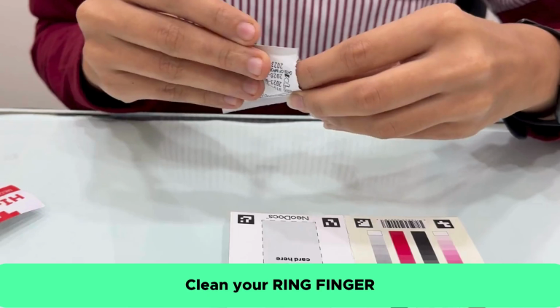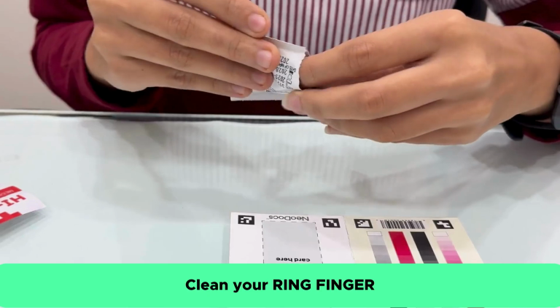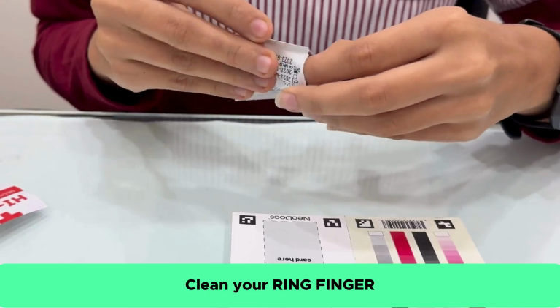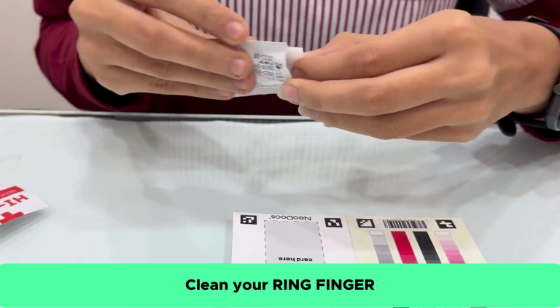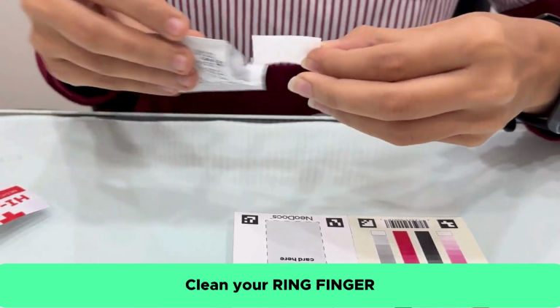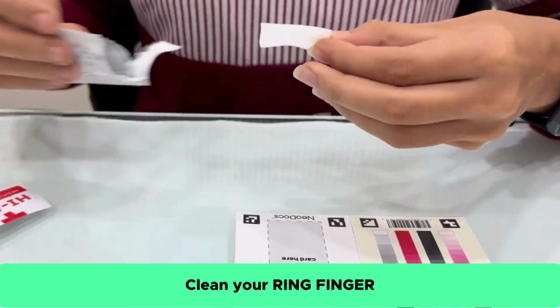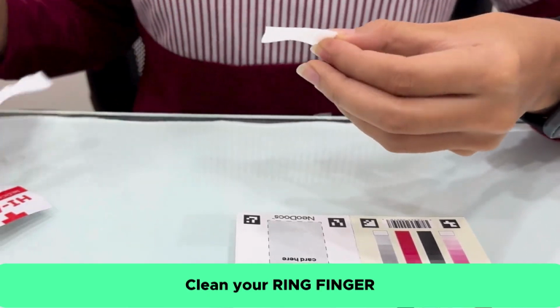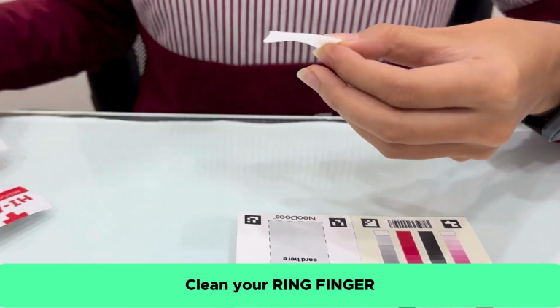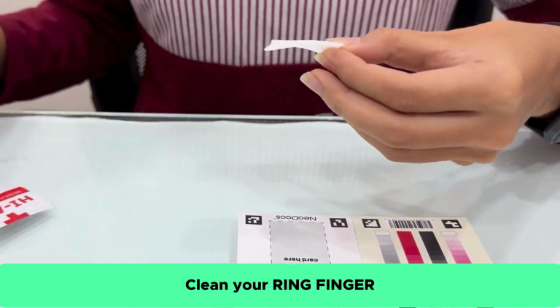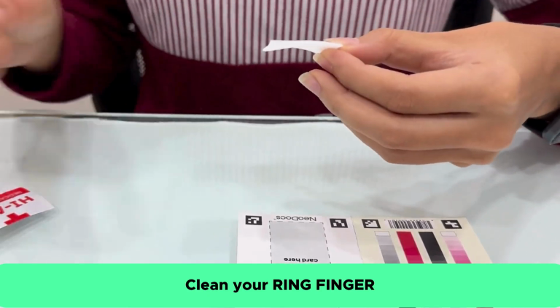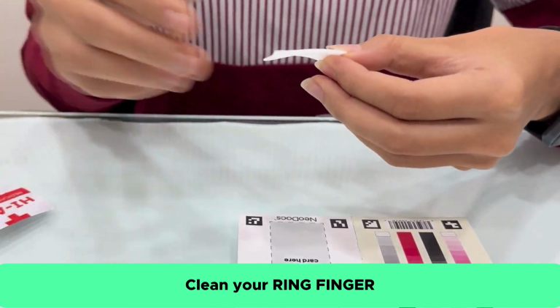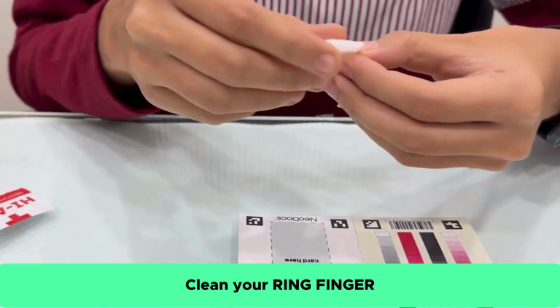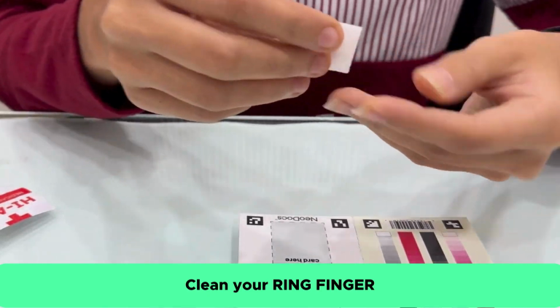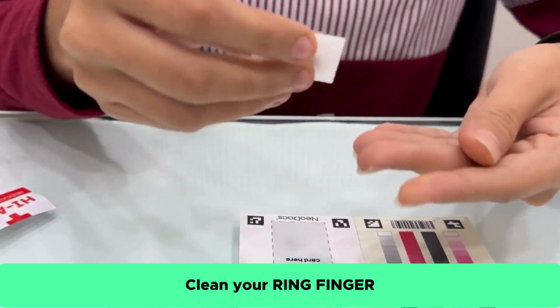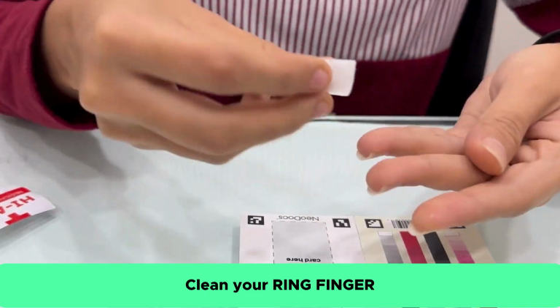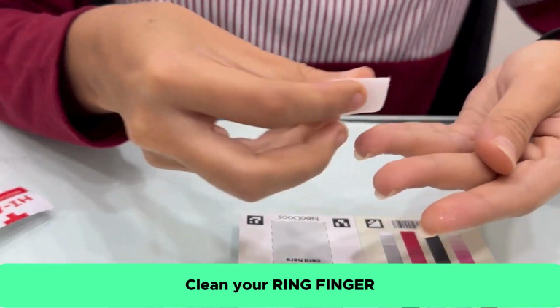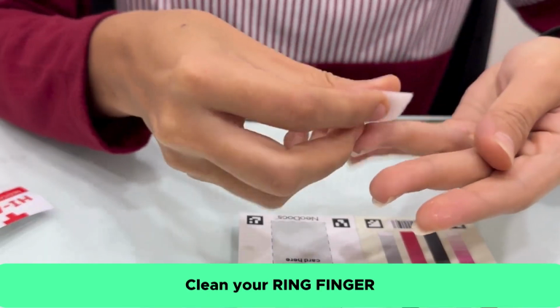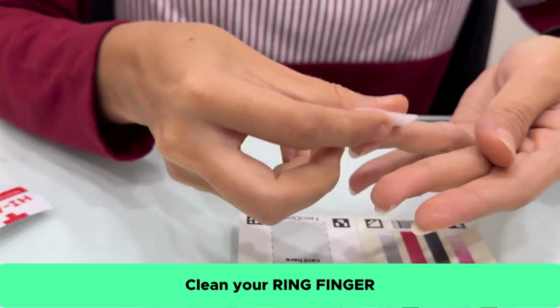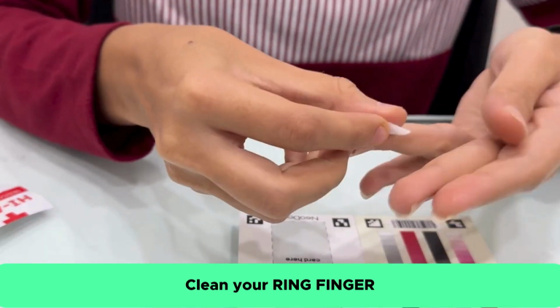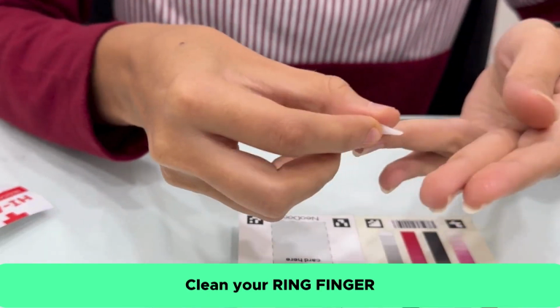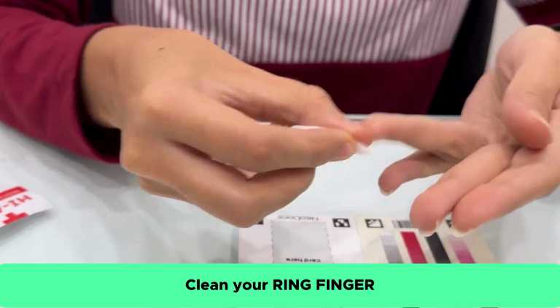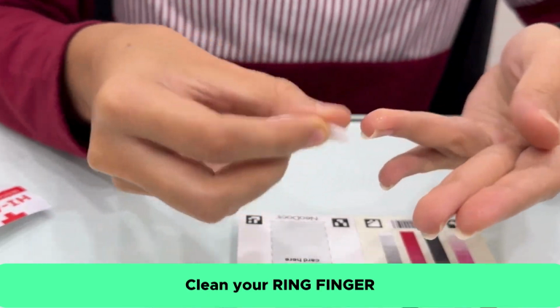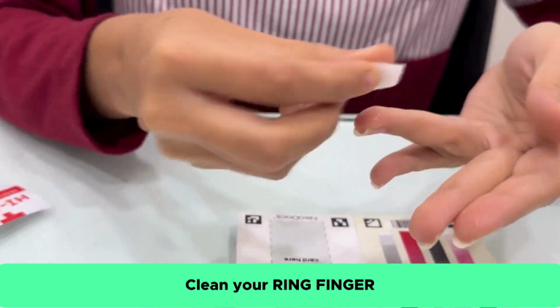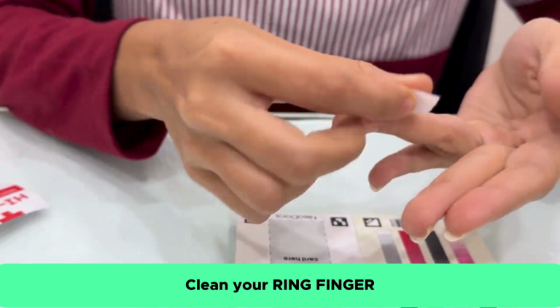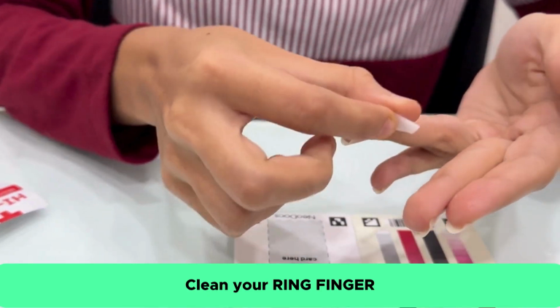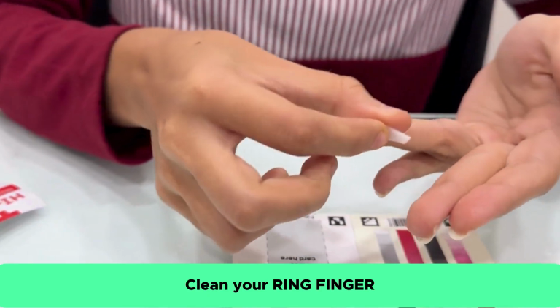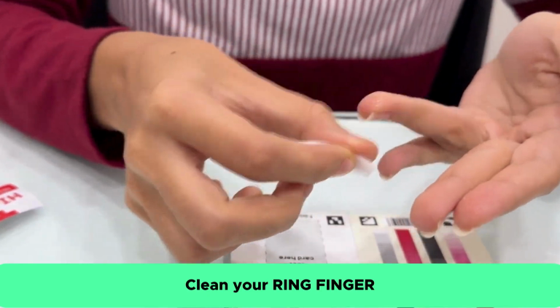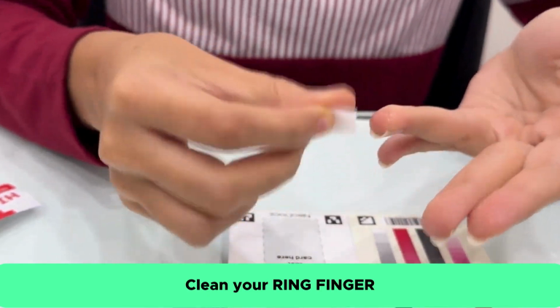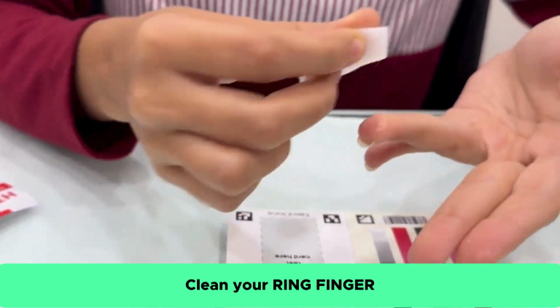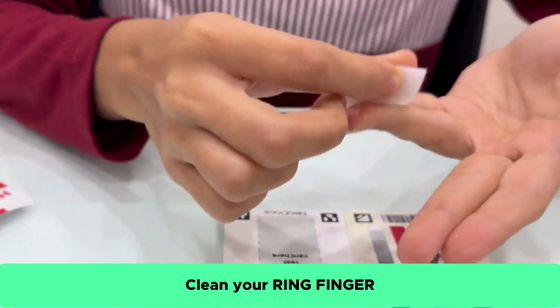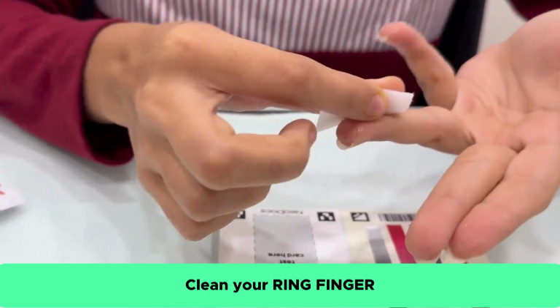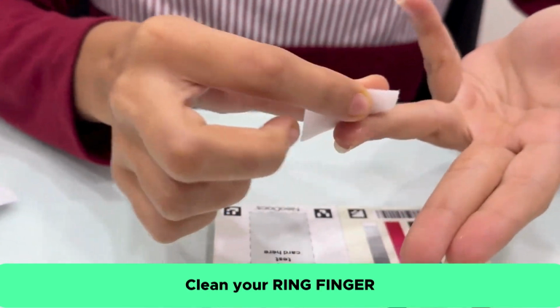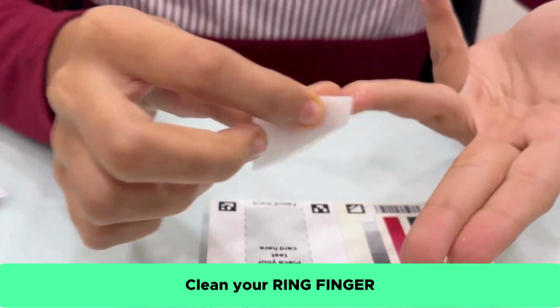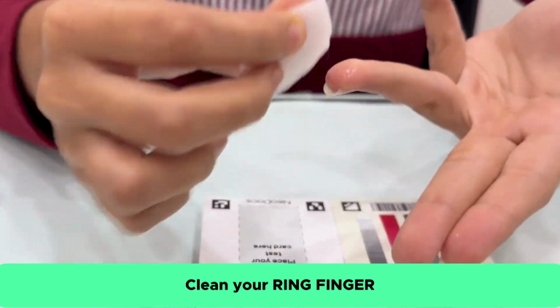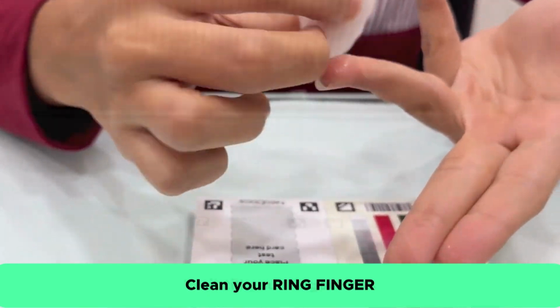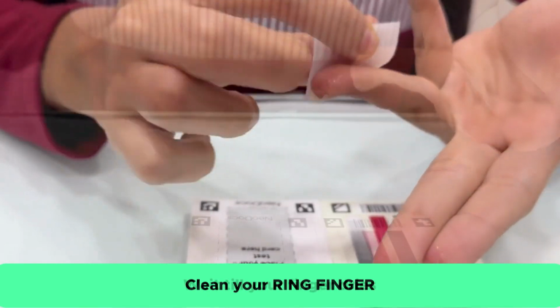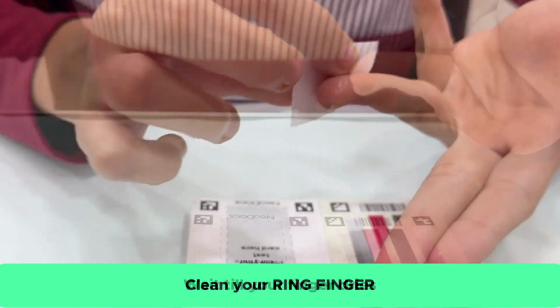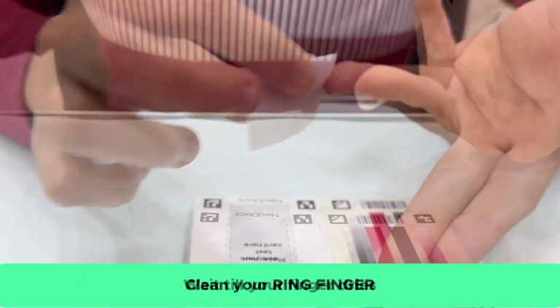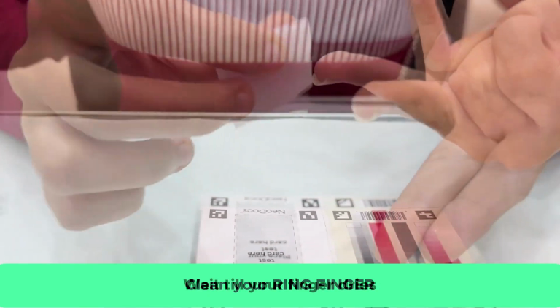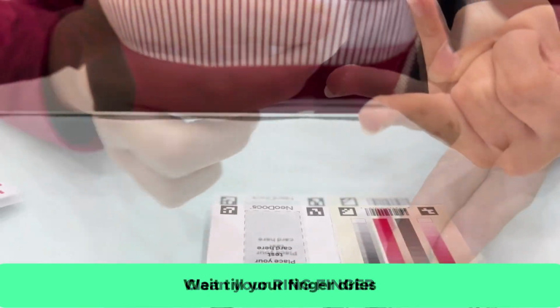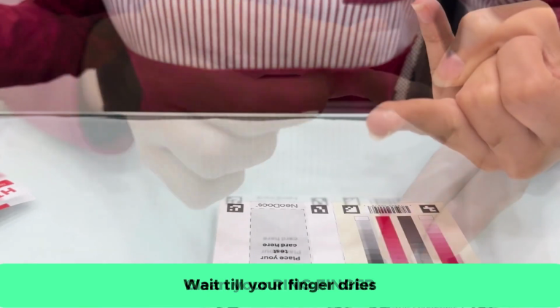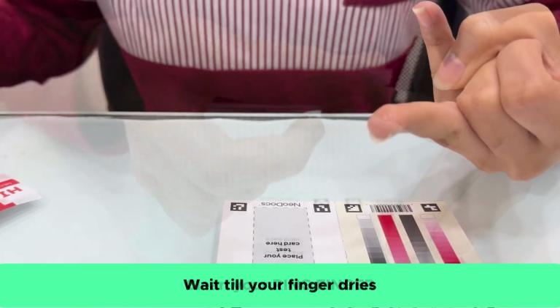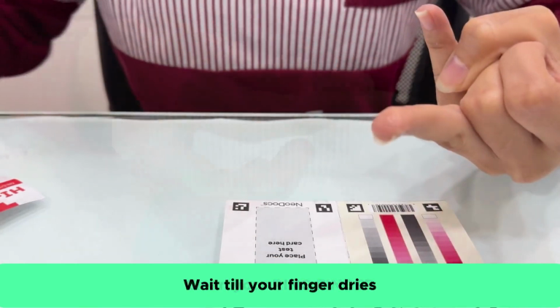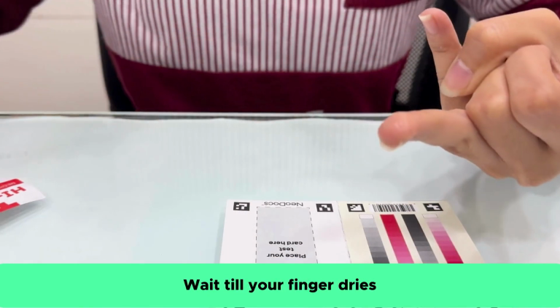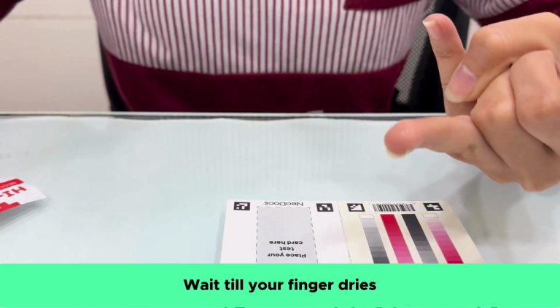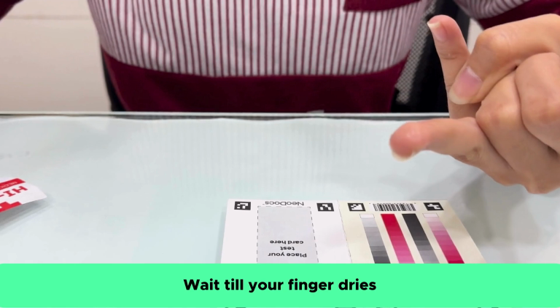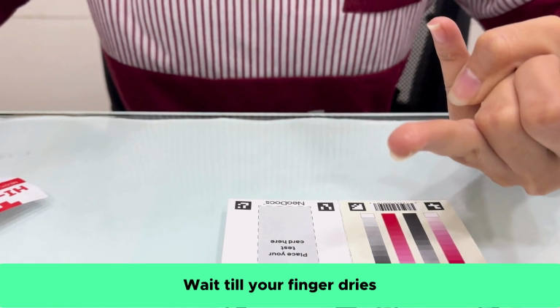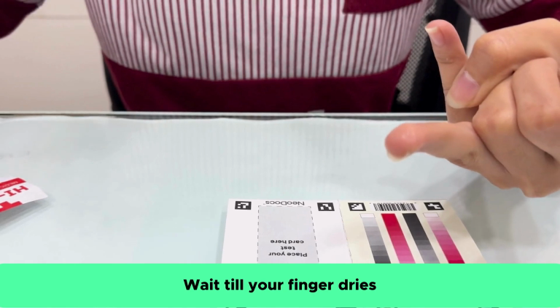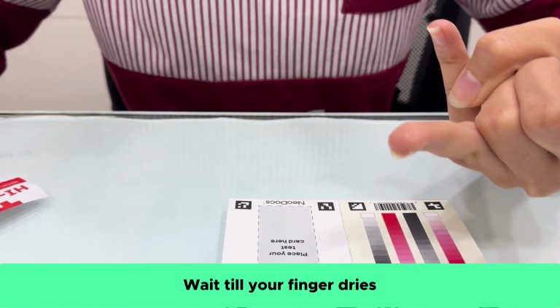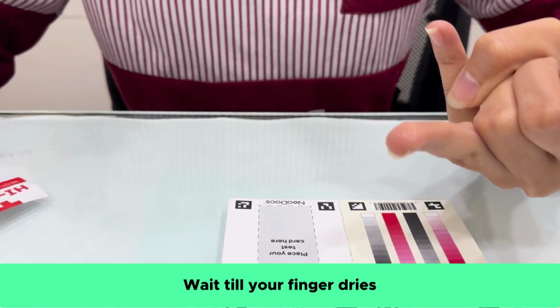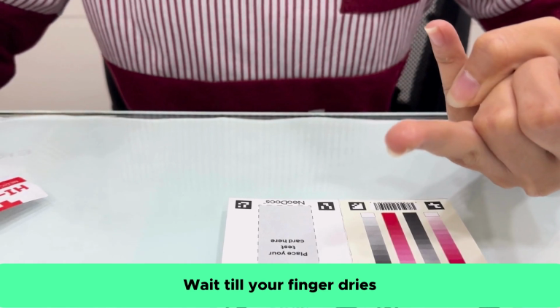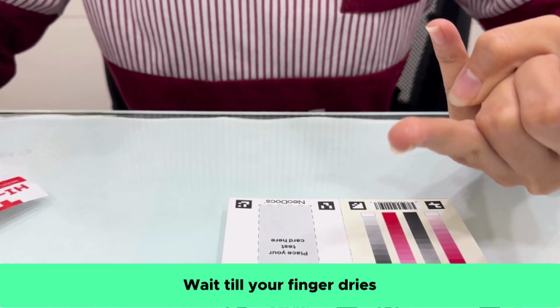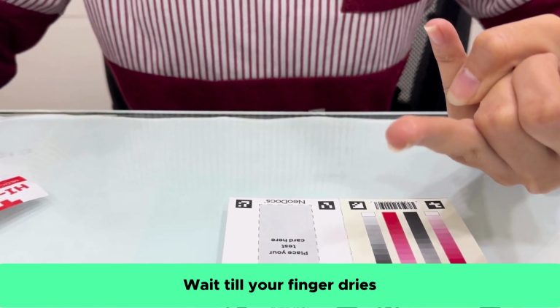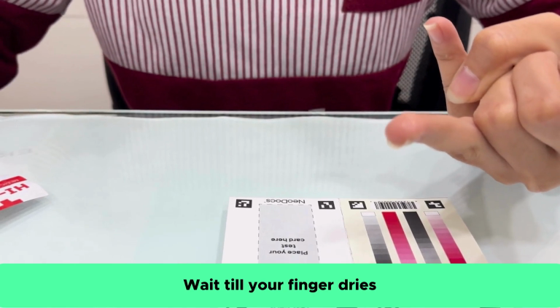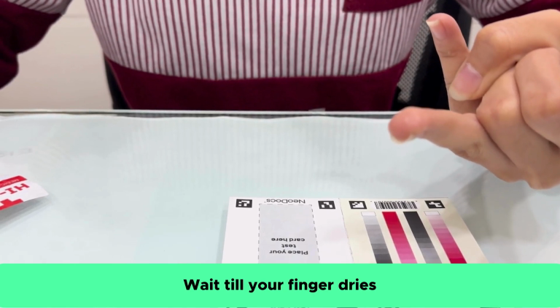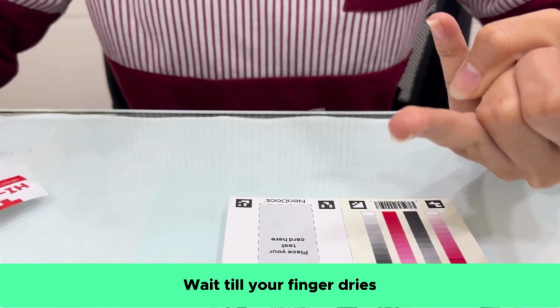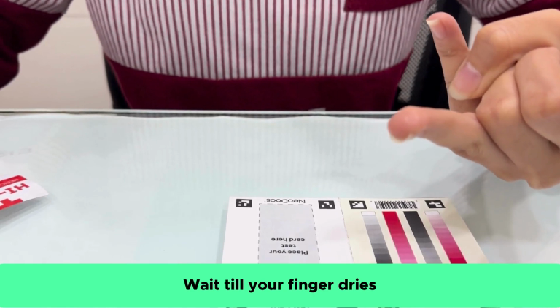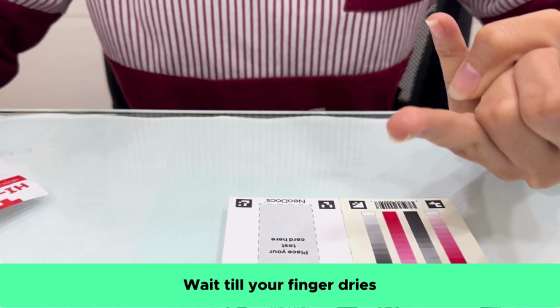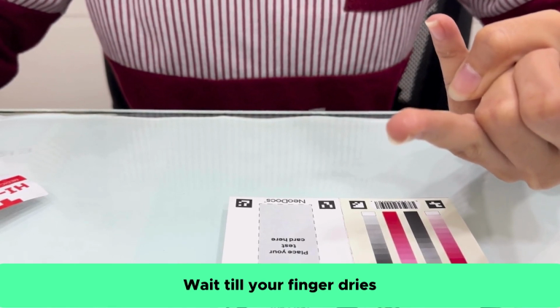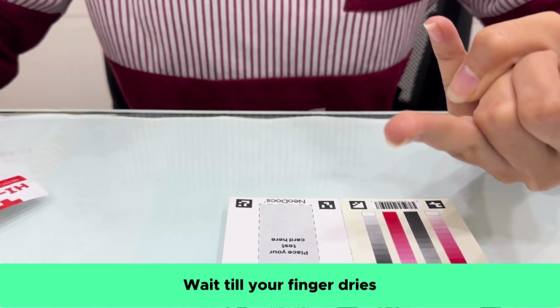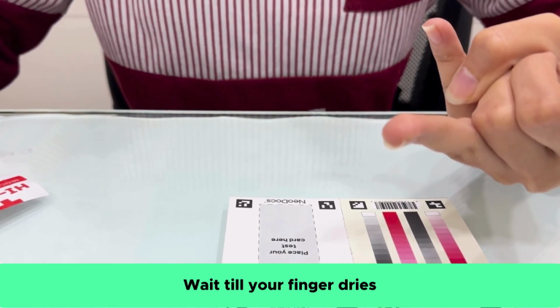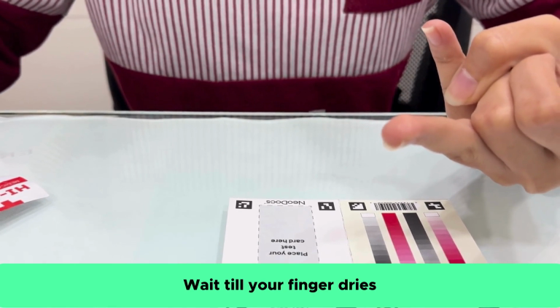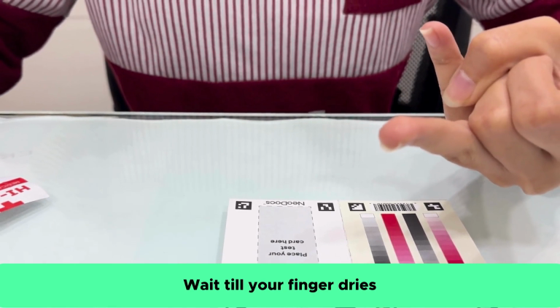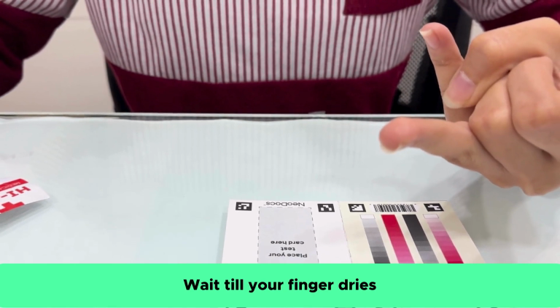Clean the ring finger of your non-dominant hand with the given alcohol swab. Wait for the finger to dry out naturally.